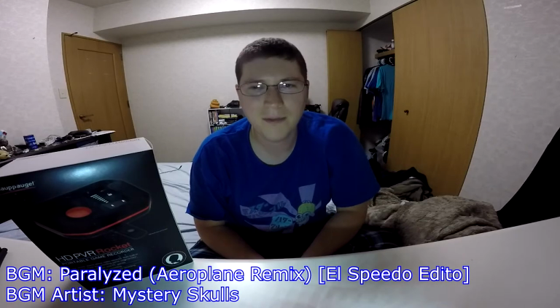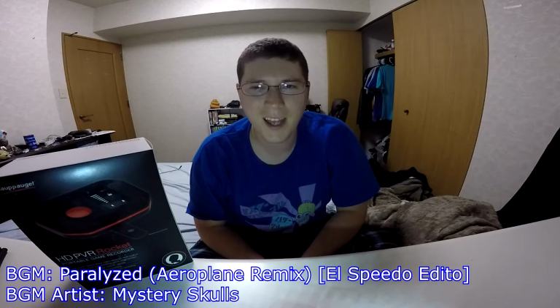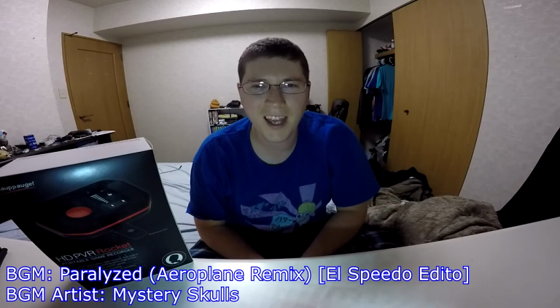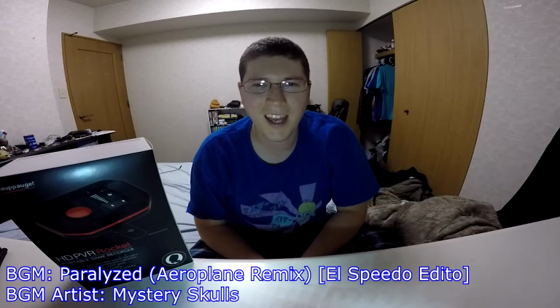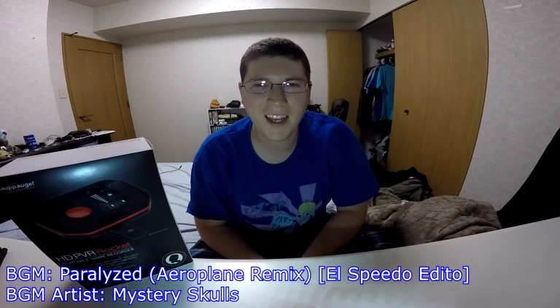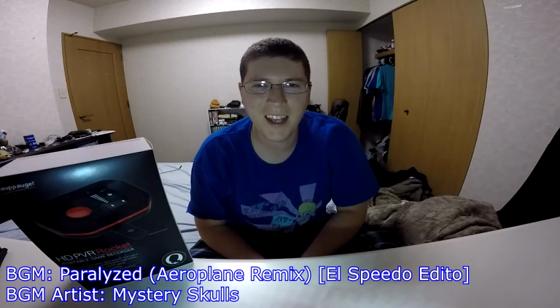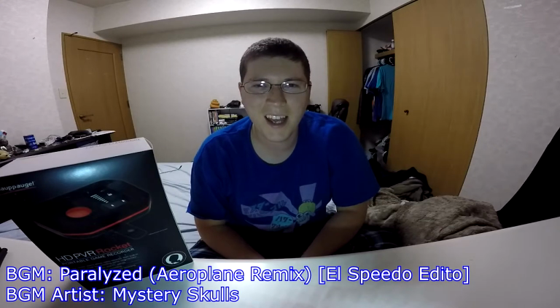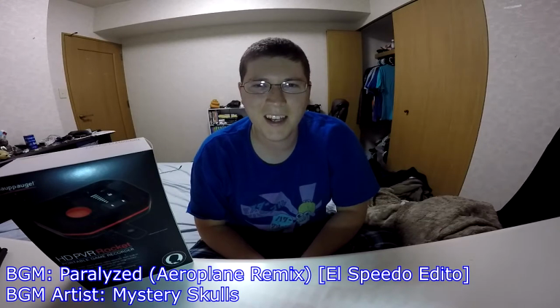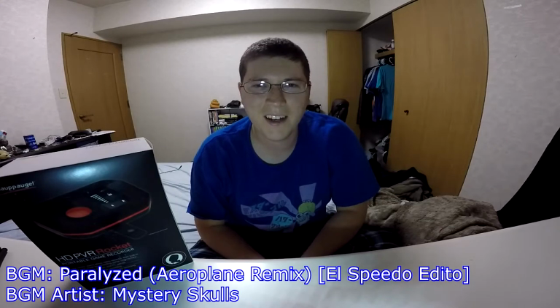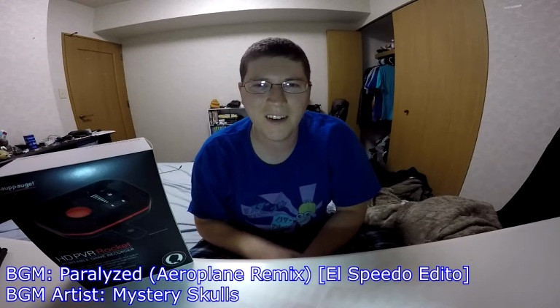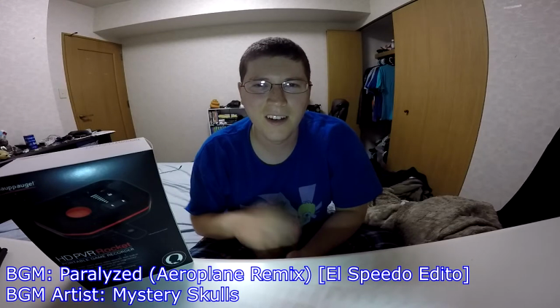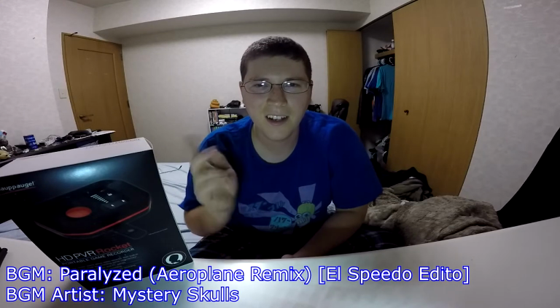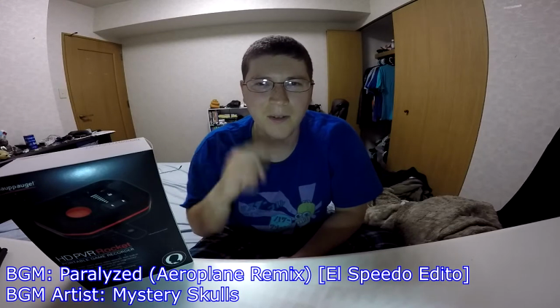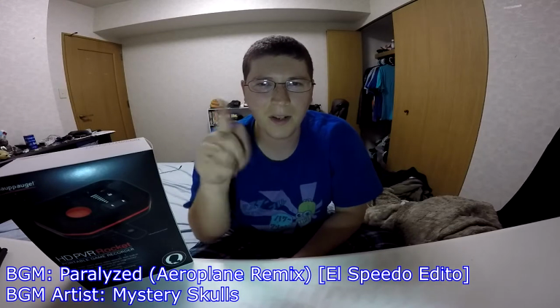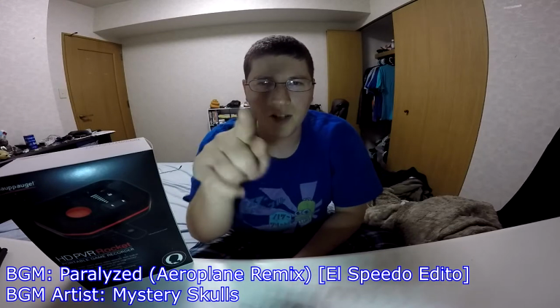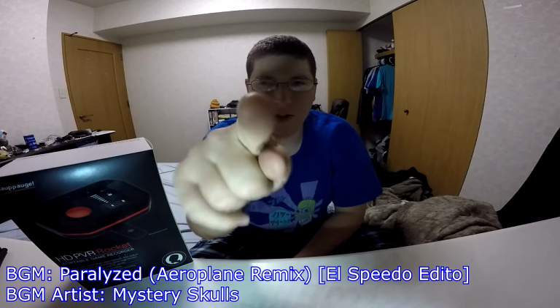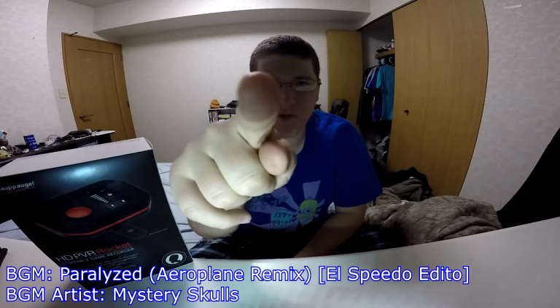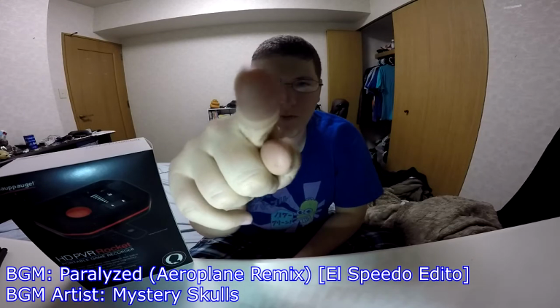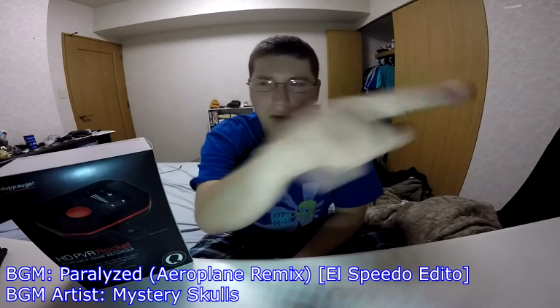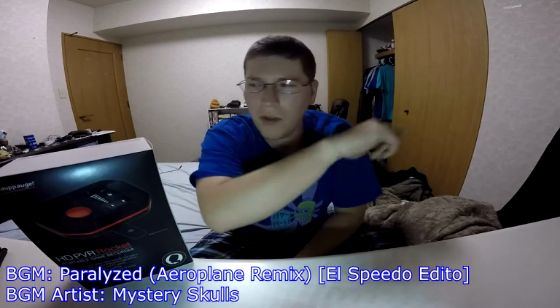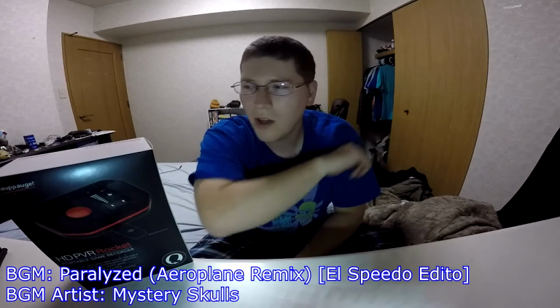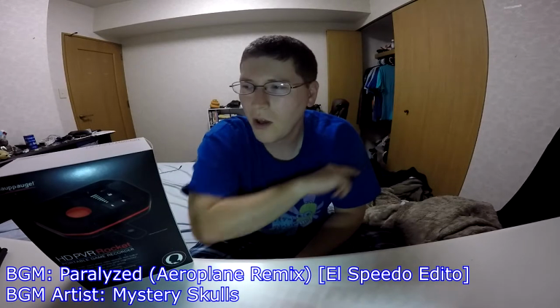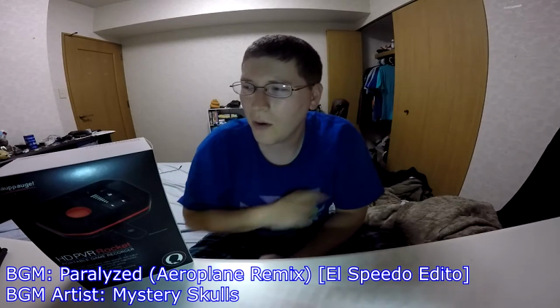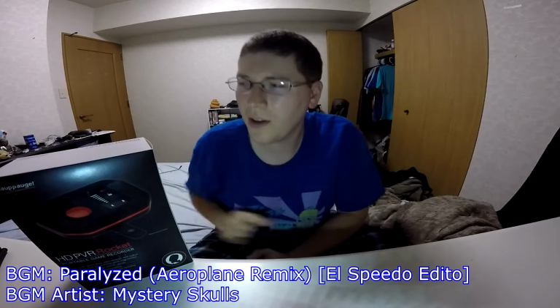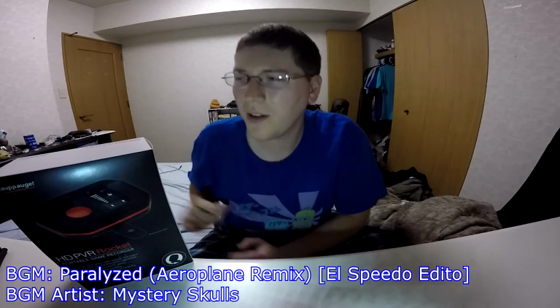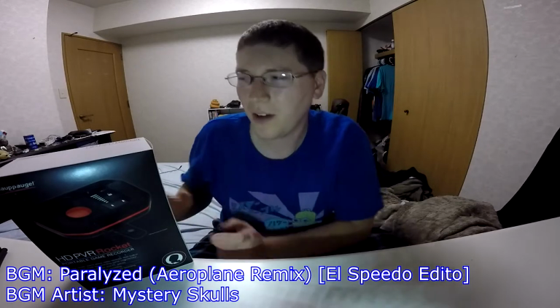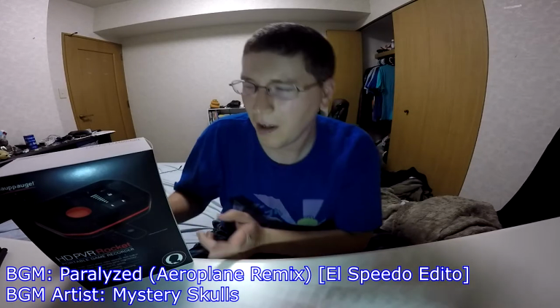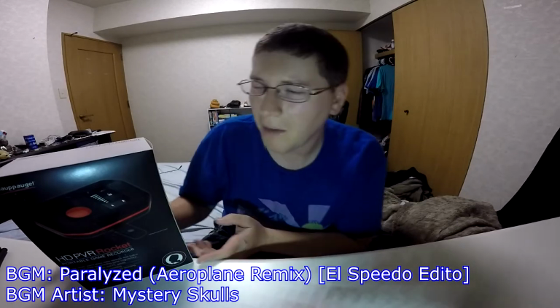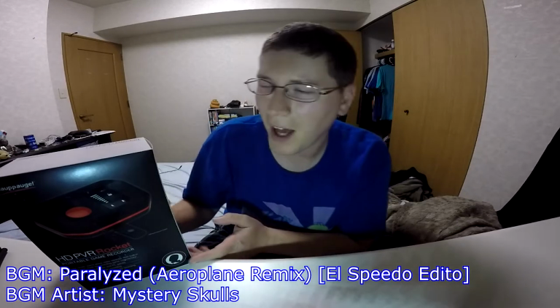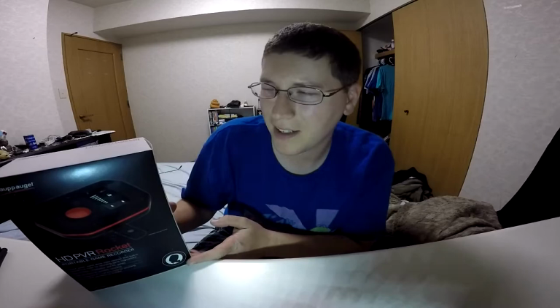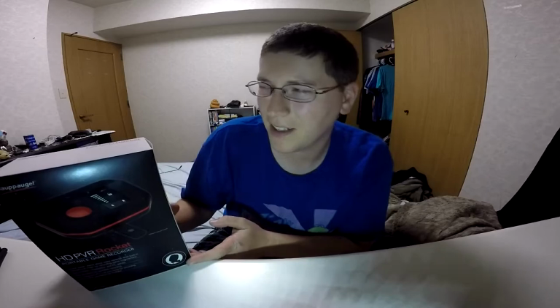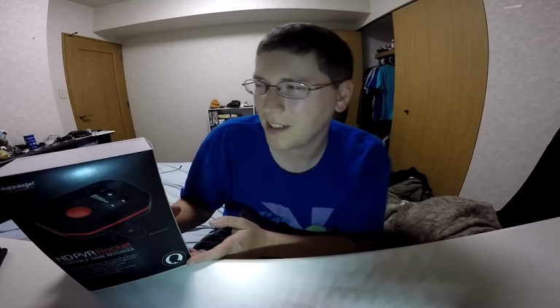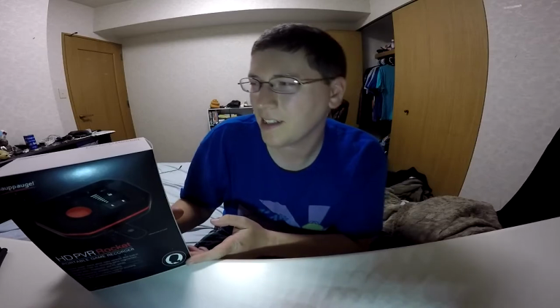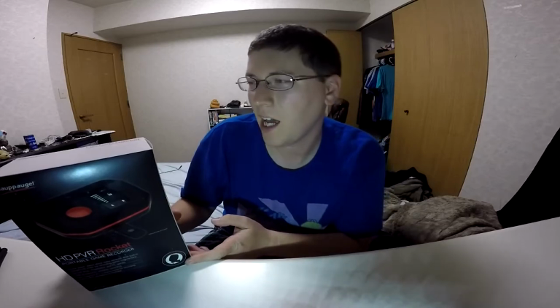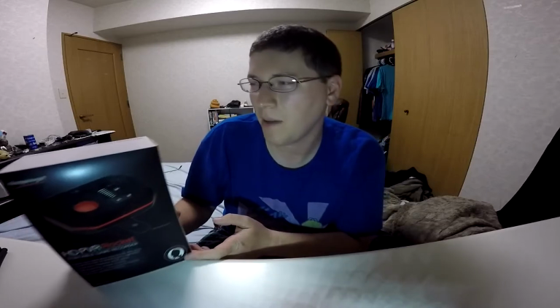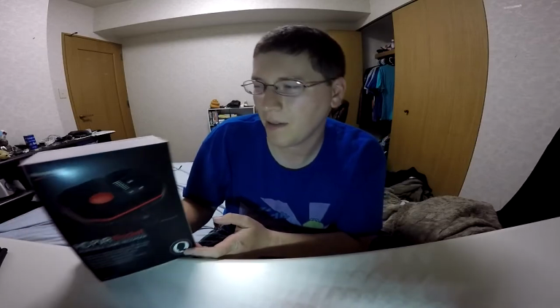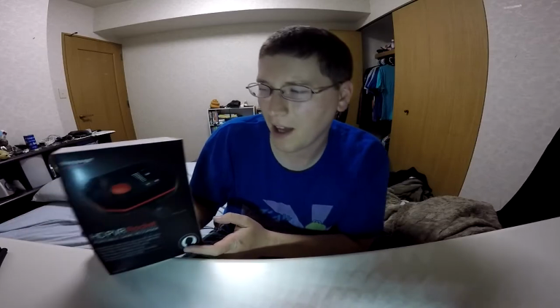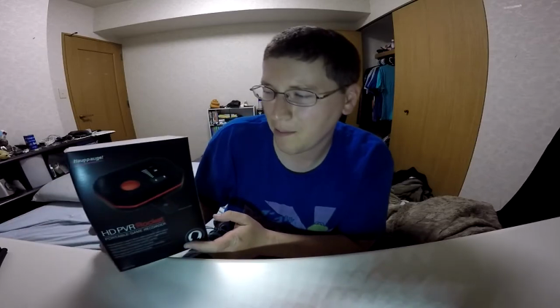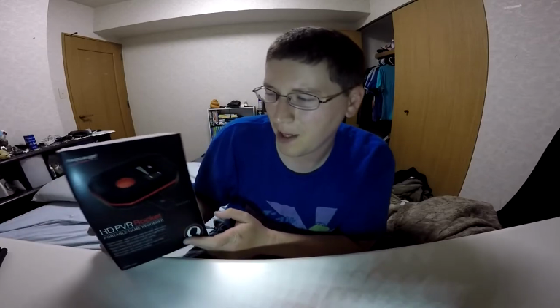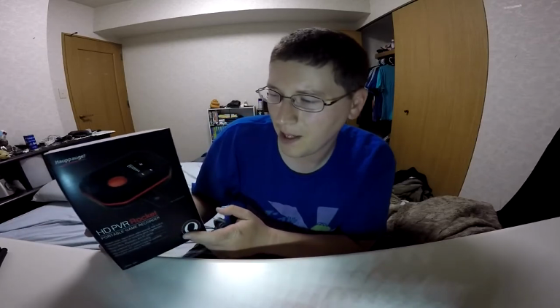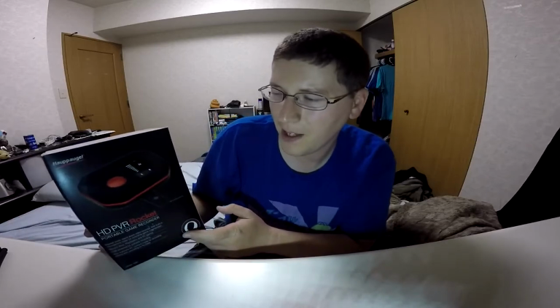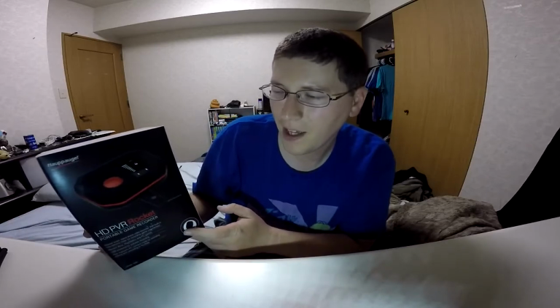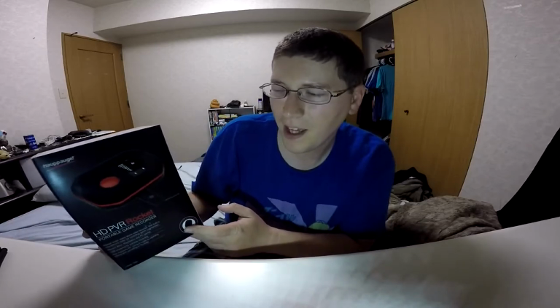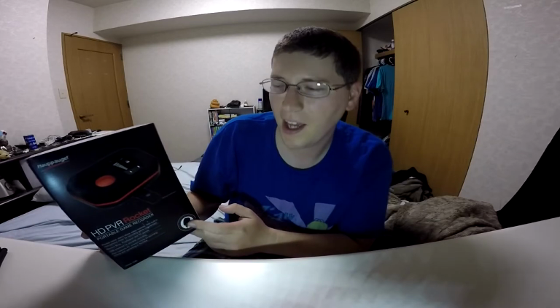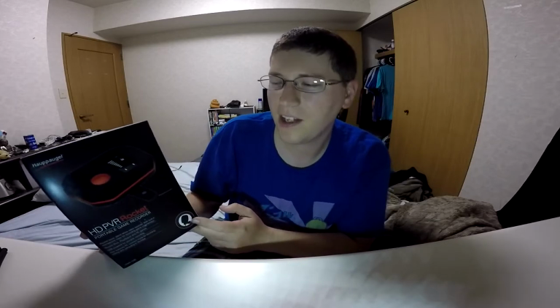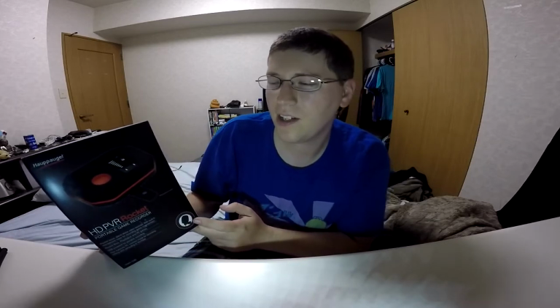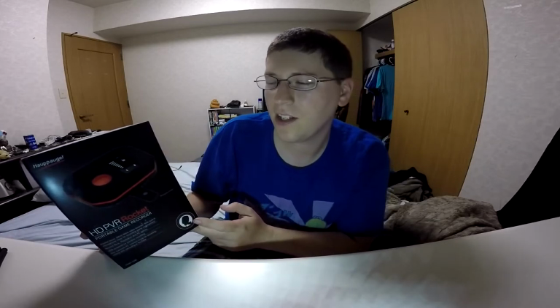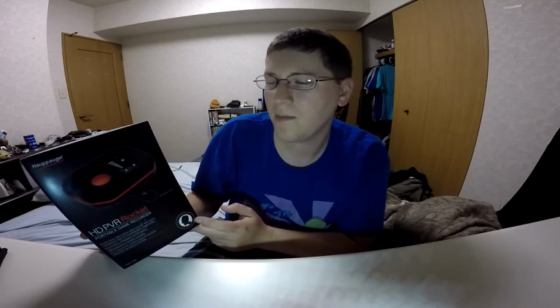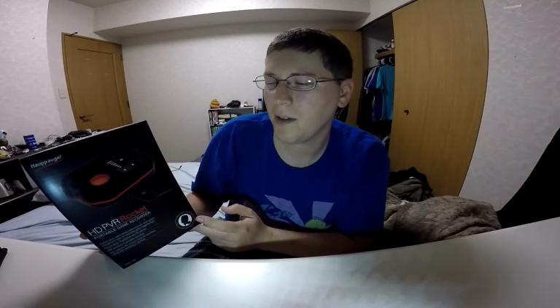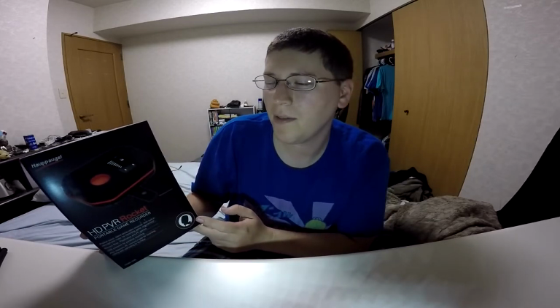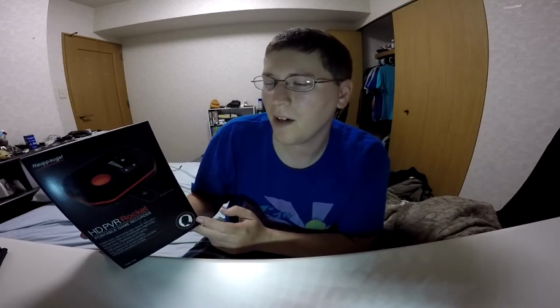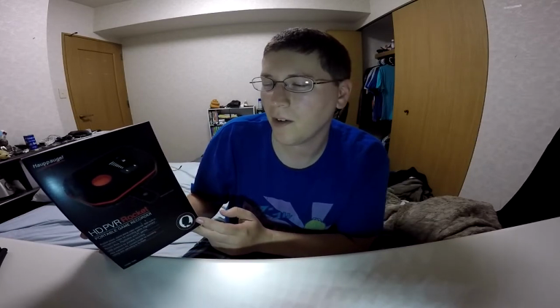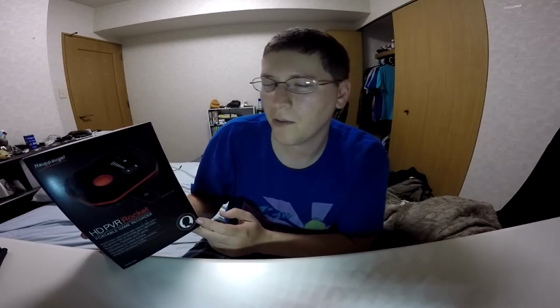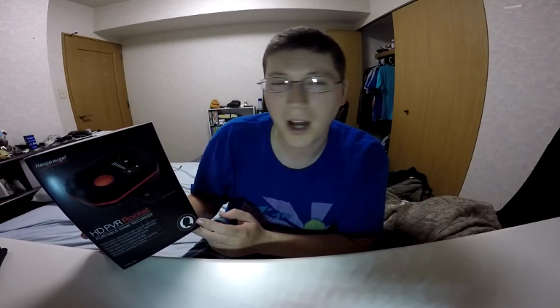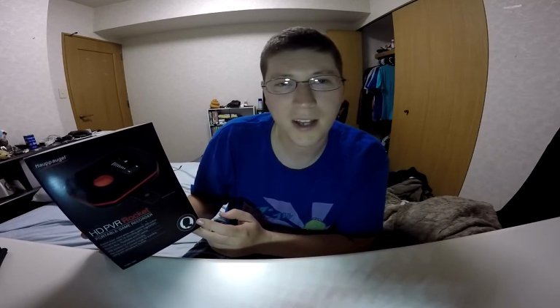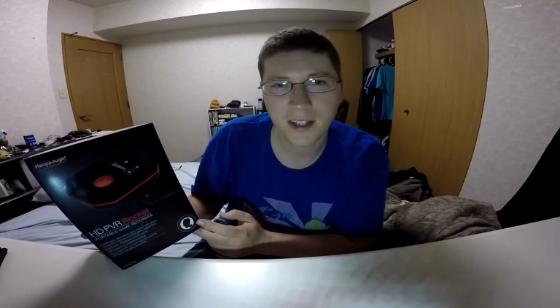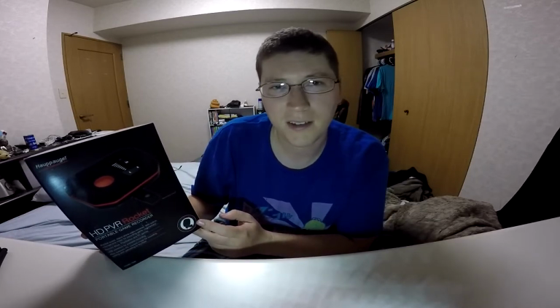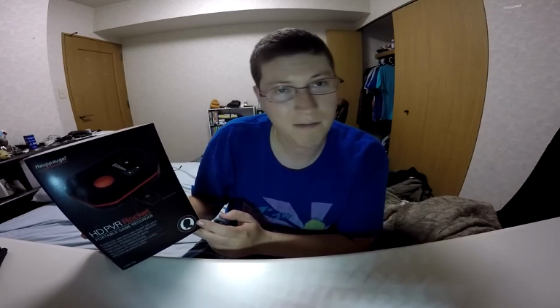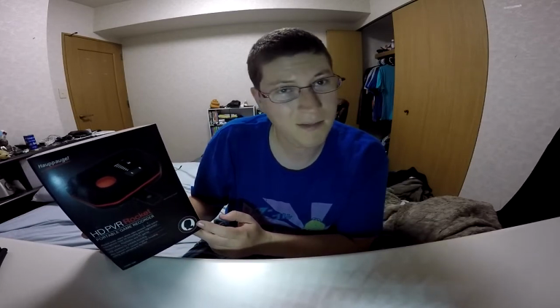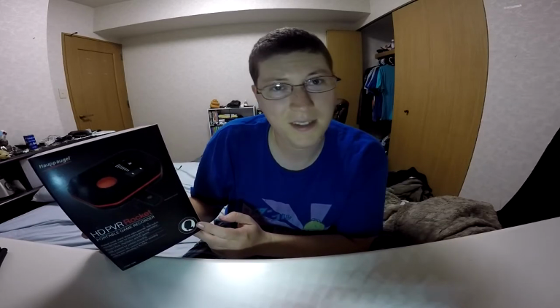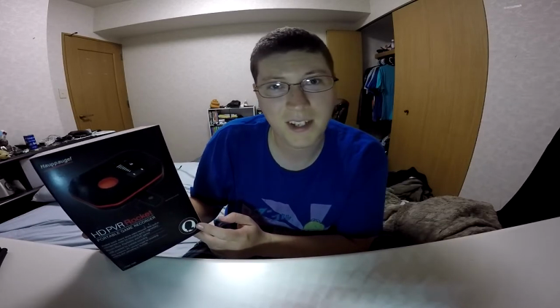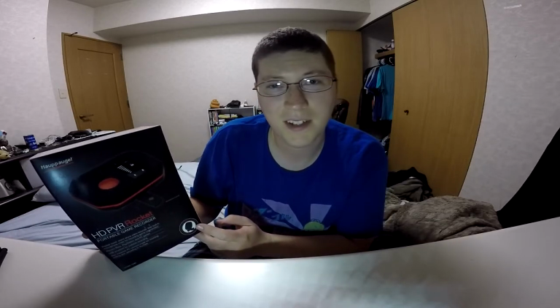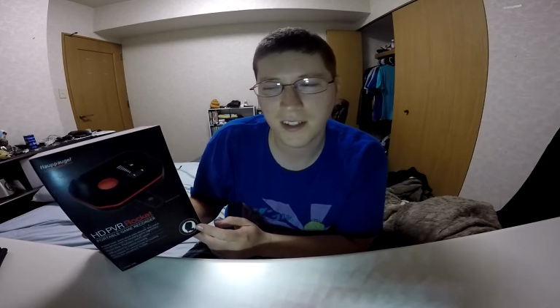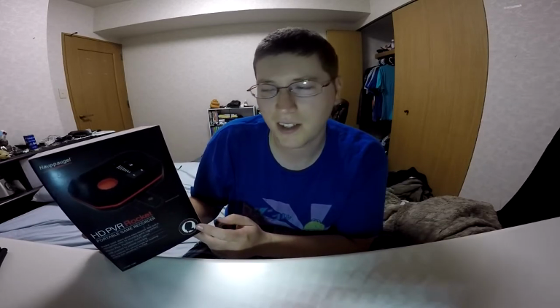Hey gang, Andy here. Coming at you with another unboxing, this time of the Hapig HD PVR Rocket. Let's take a look.